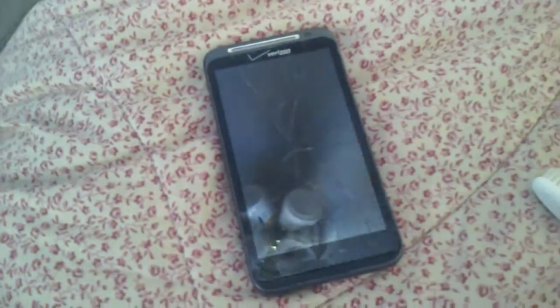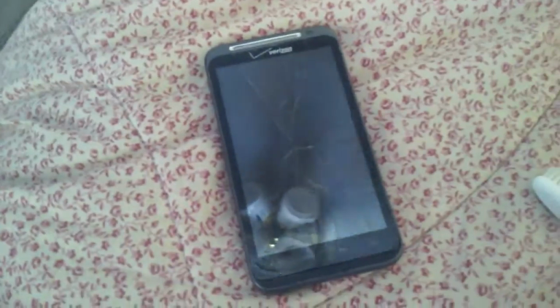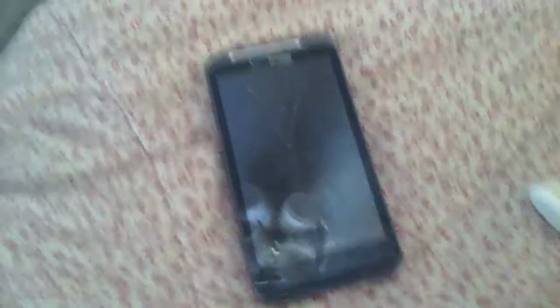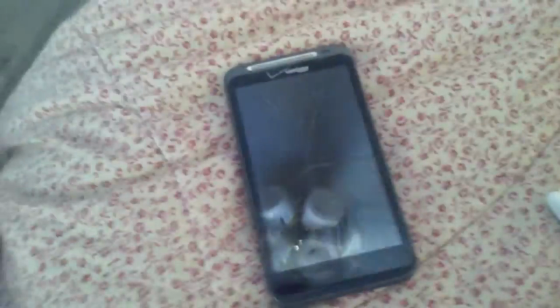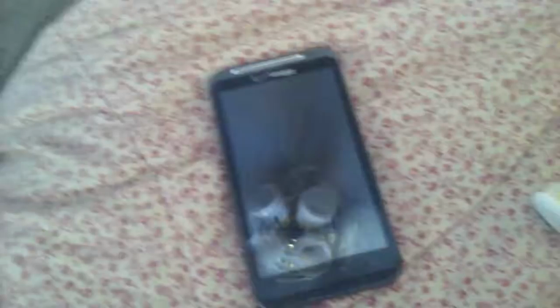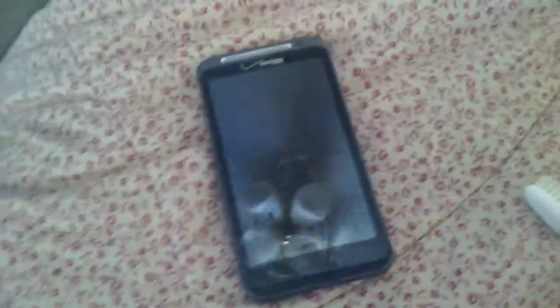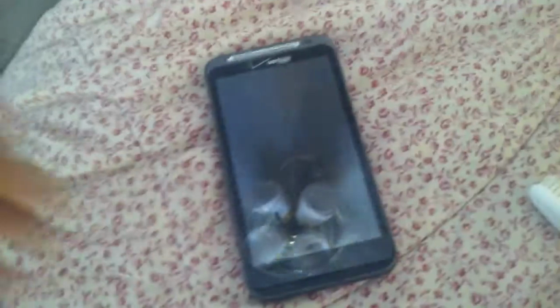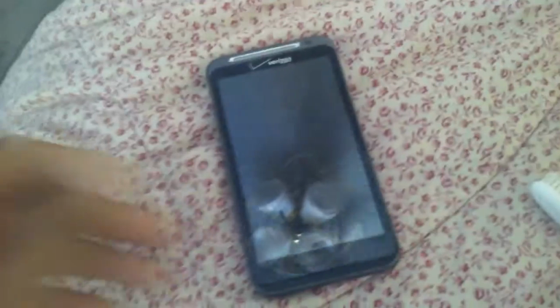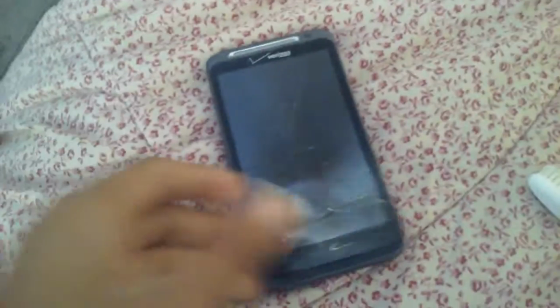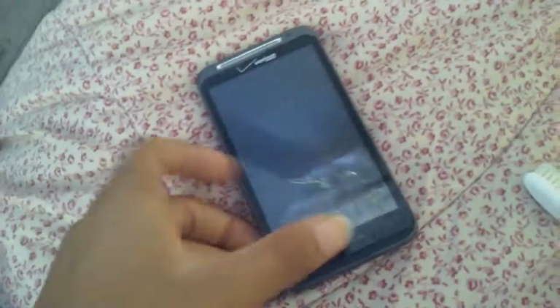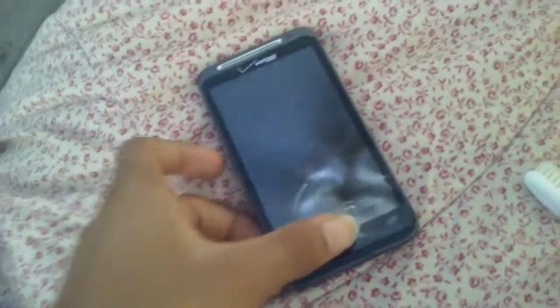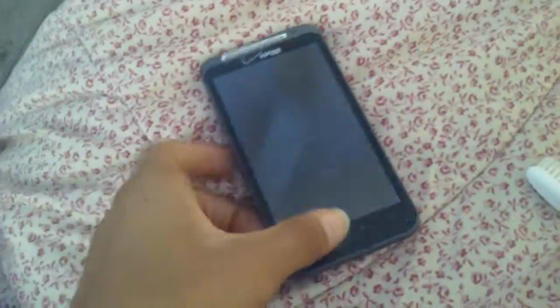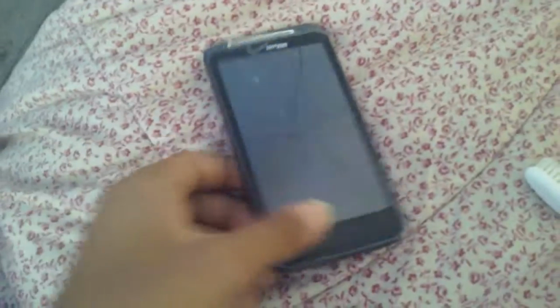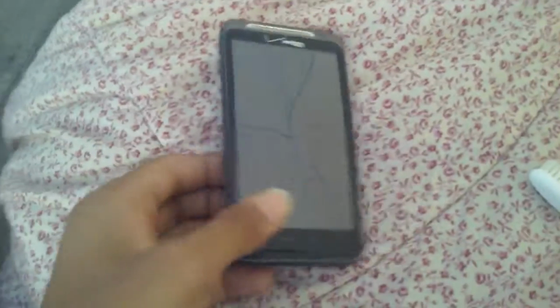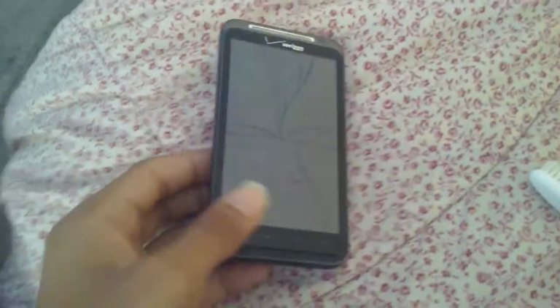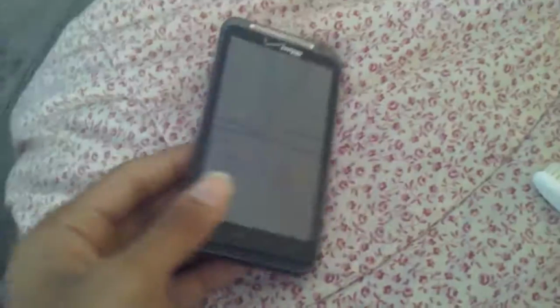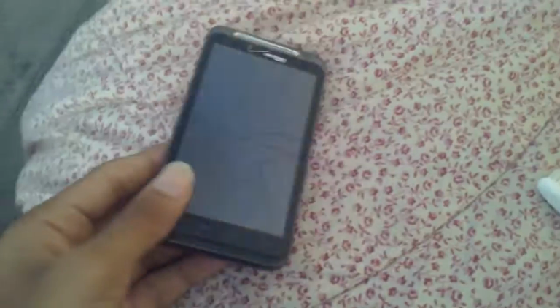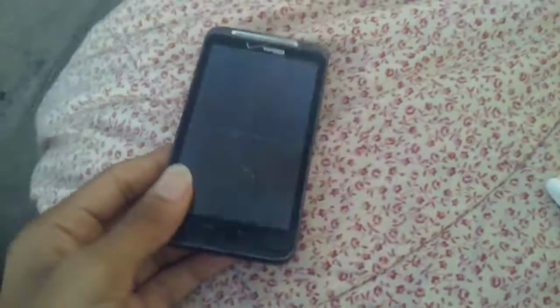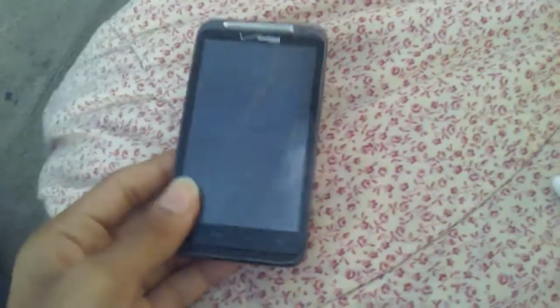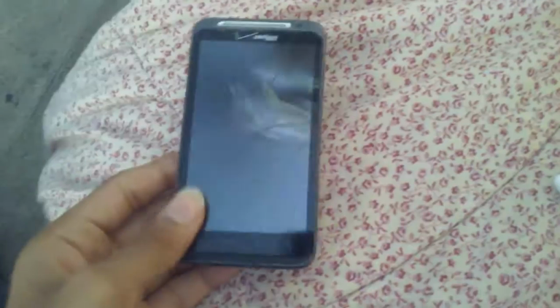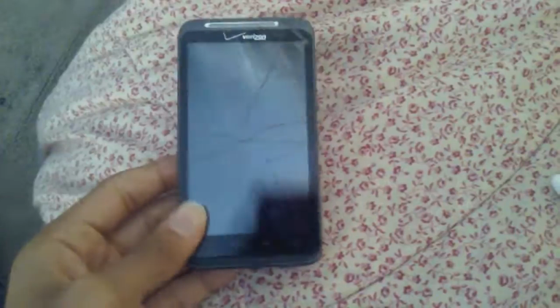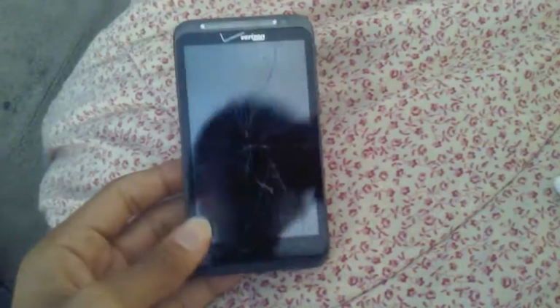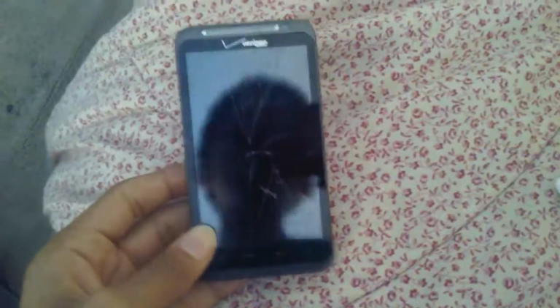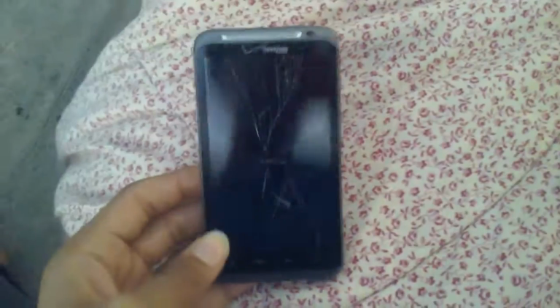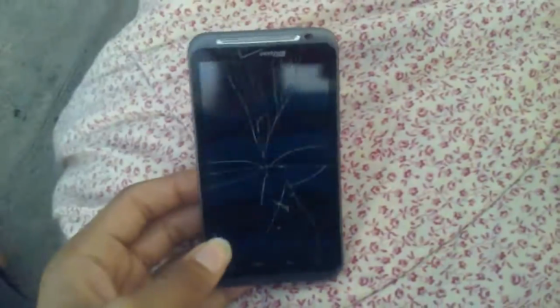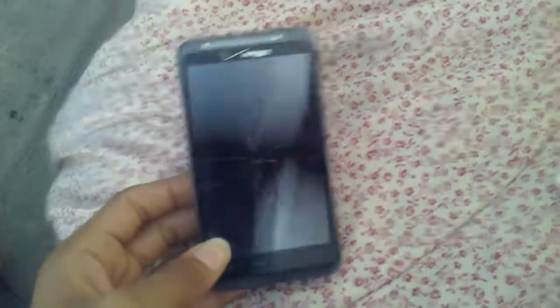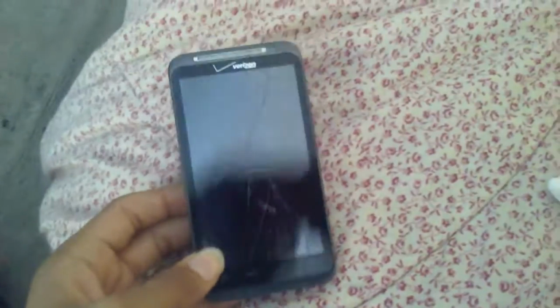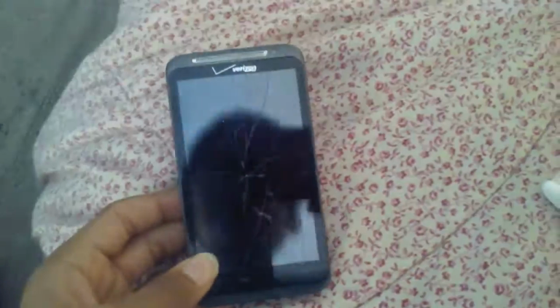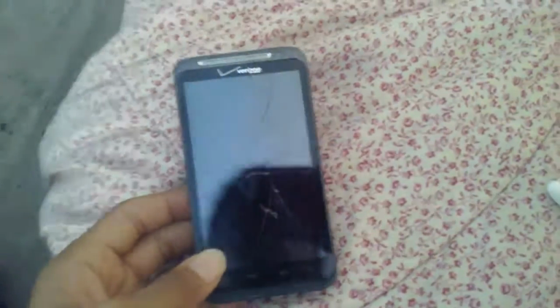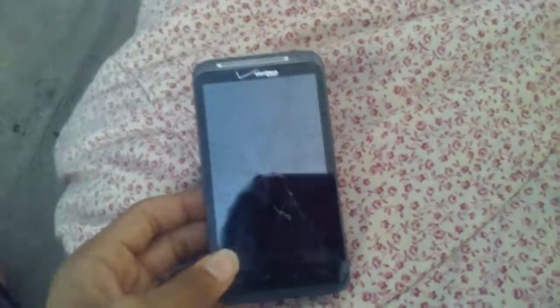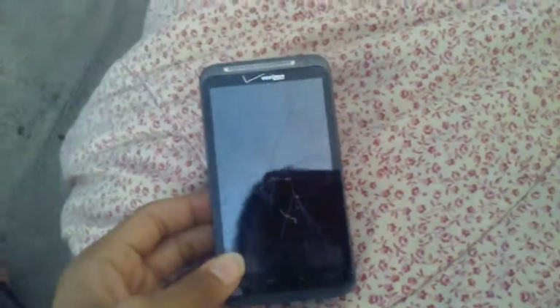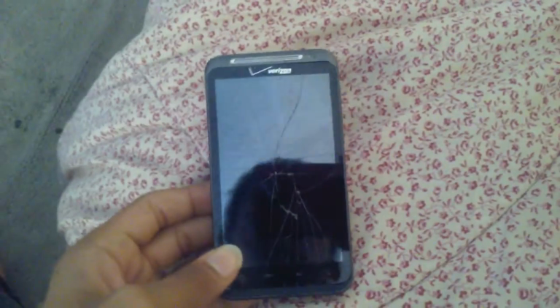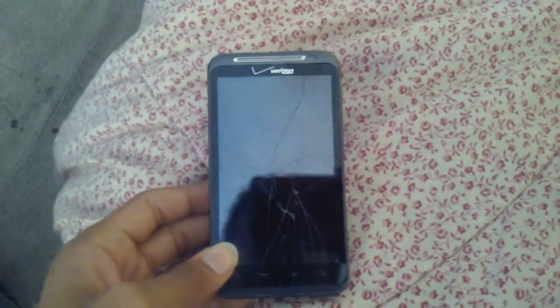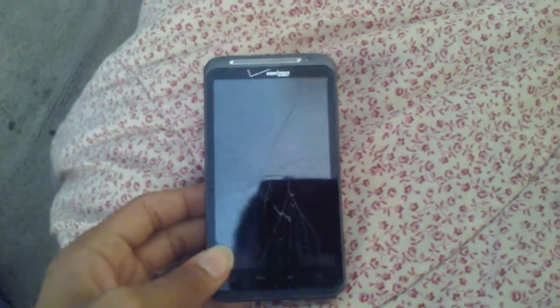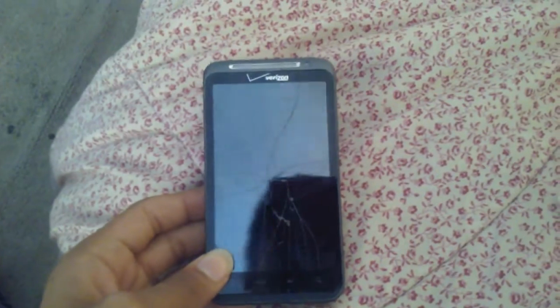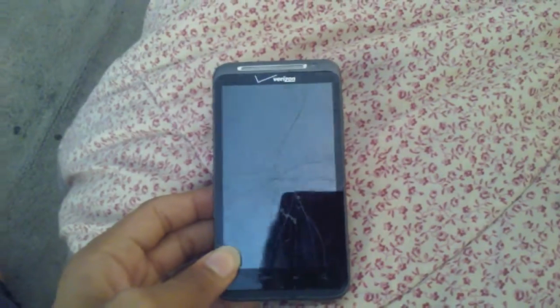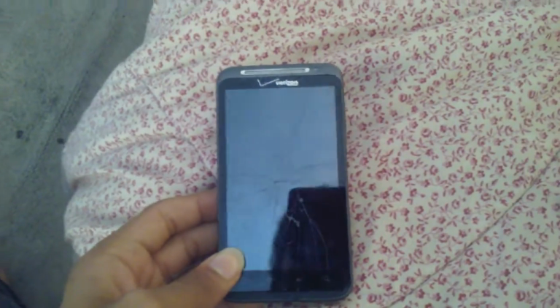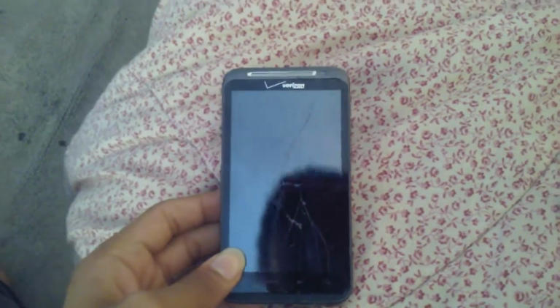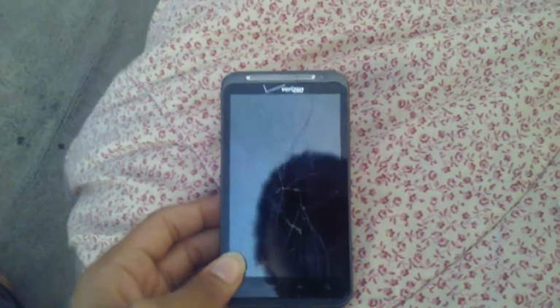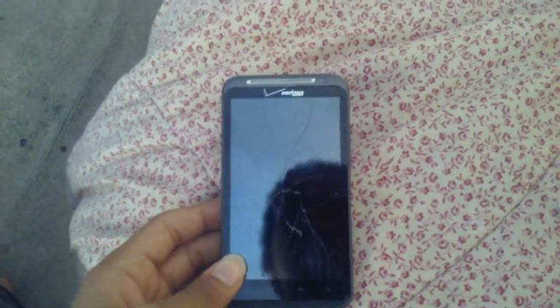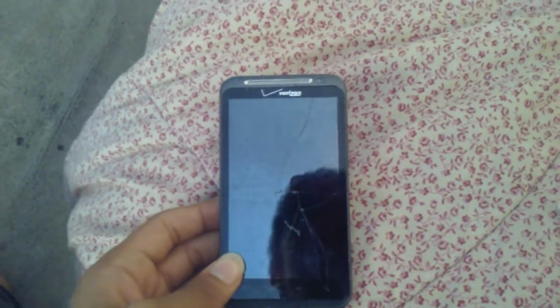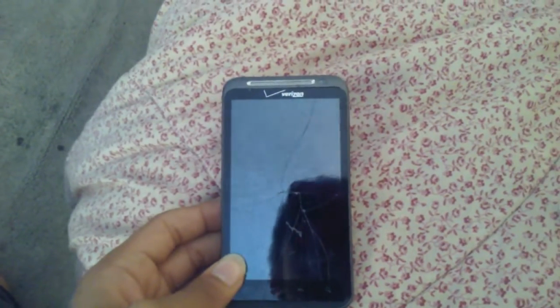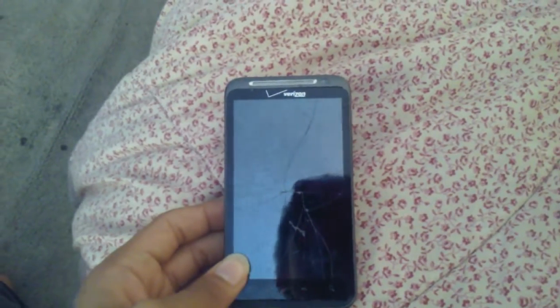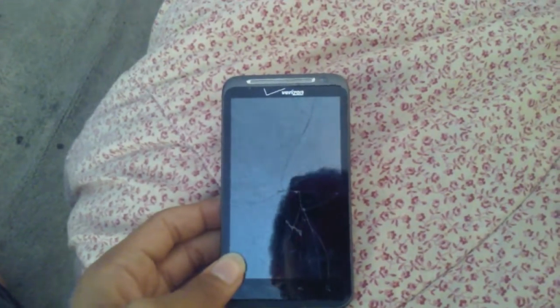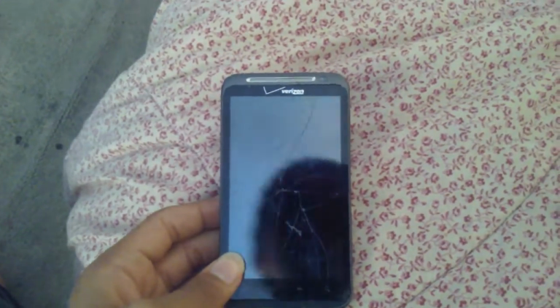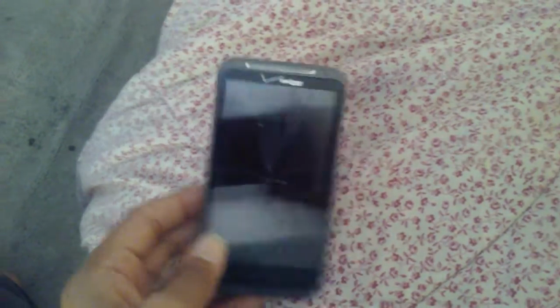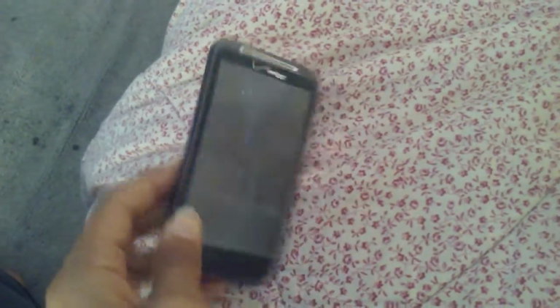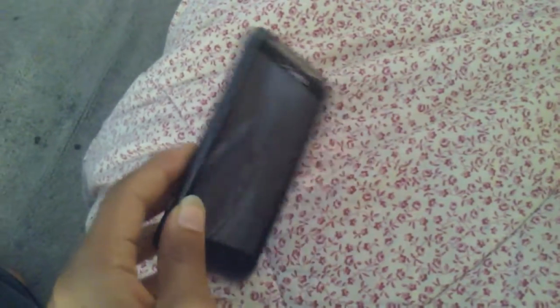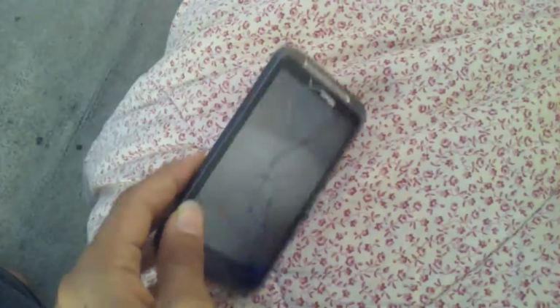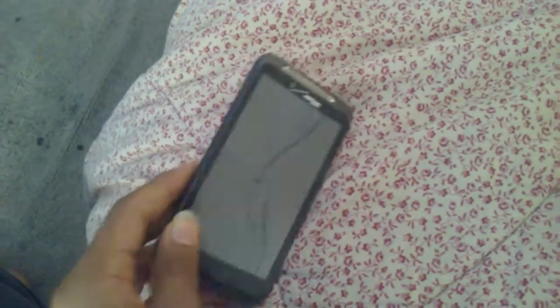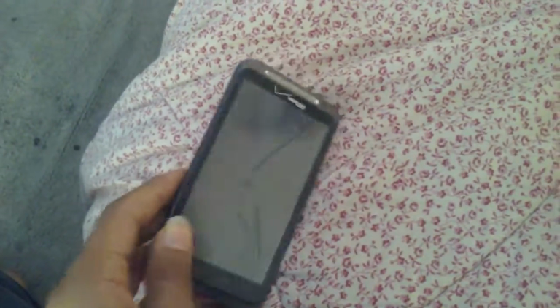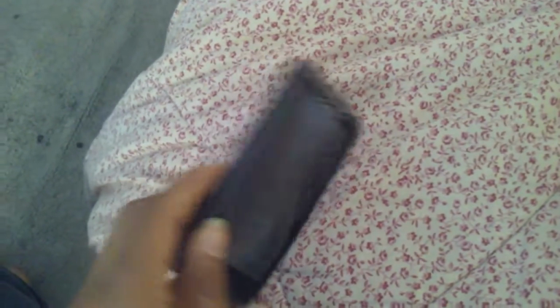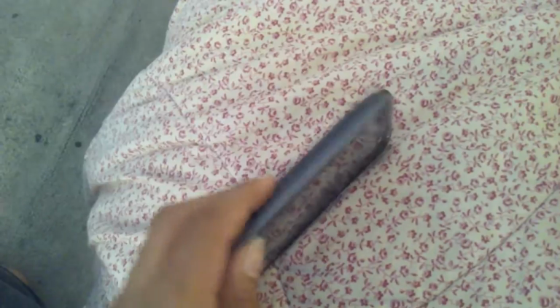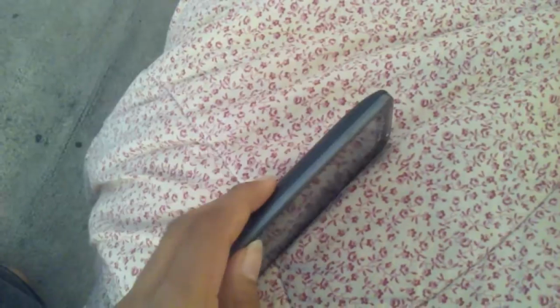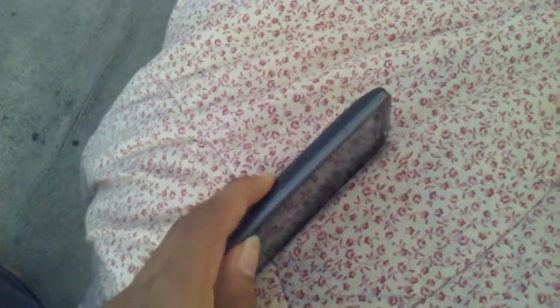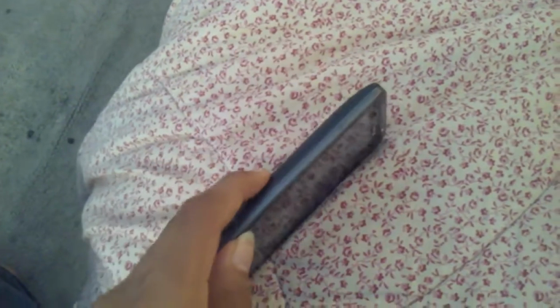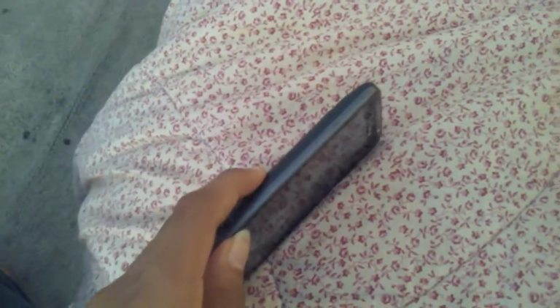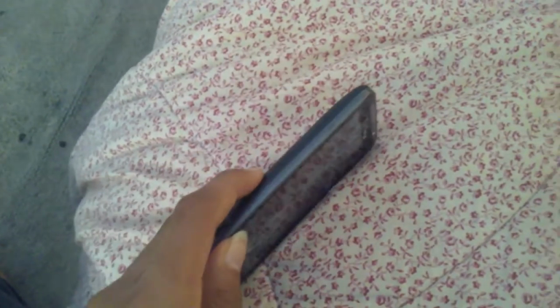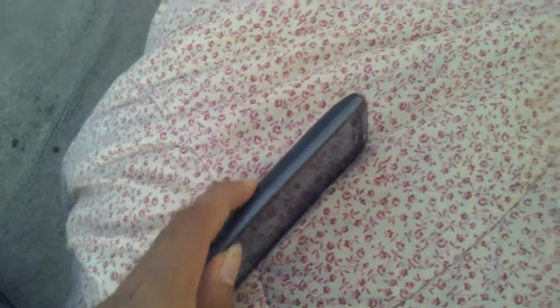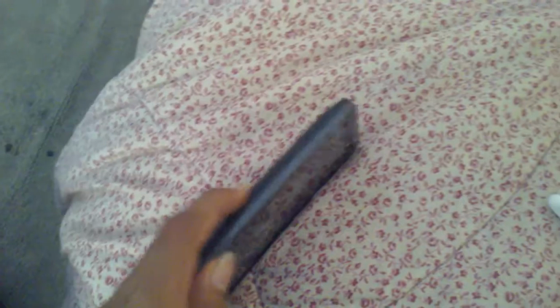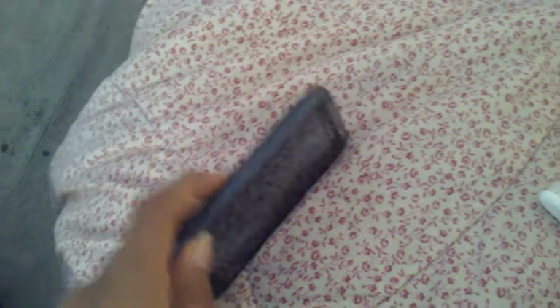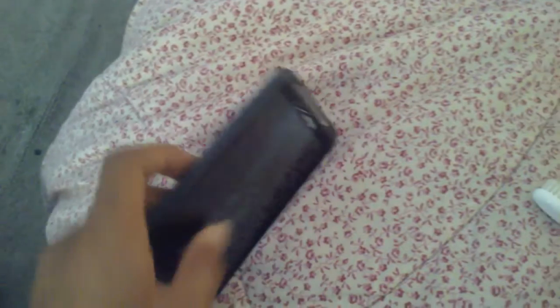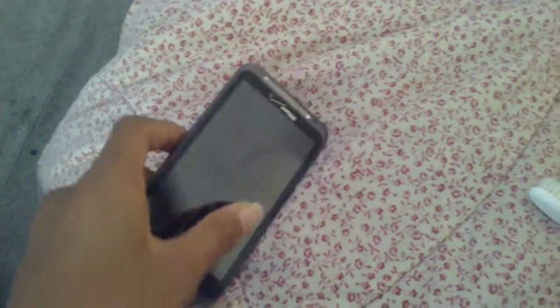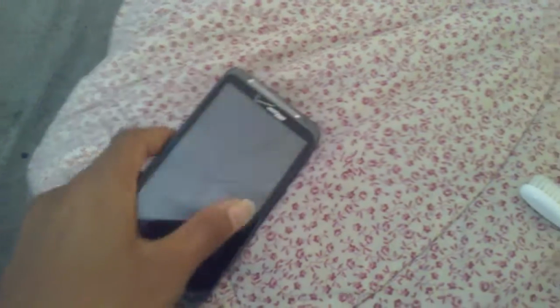Well guys, this phone is broken, but I was just using it as an example because I'm using my phone right now.